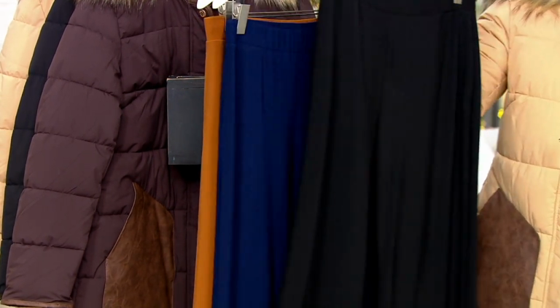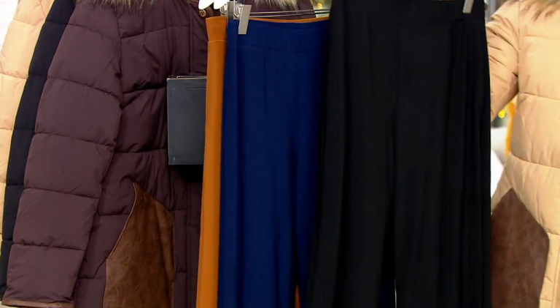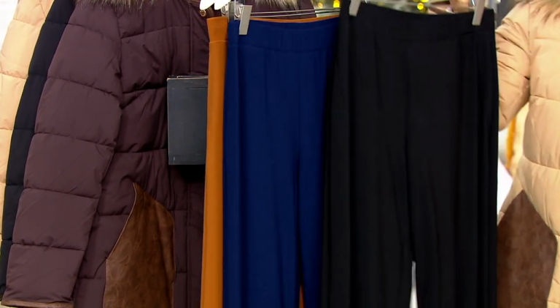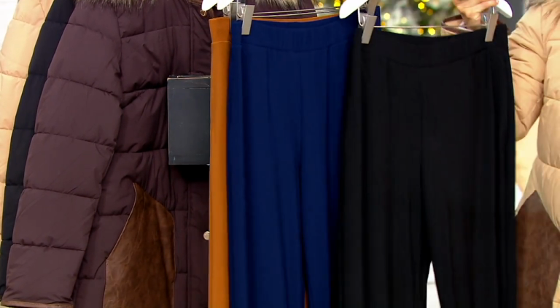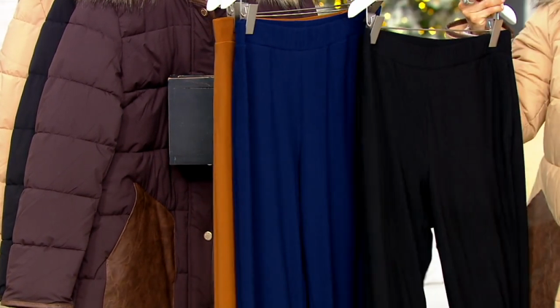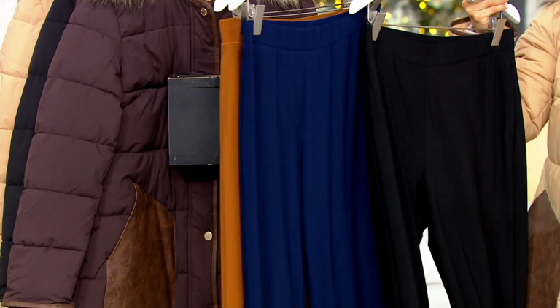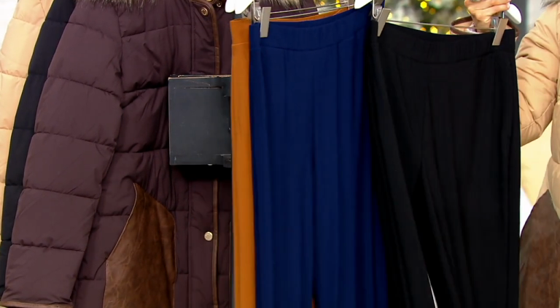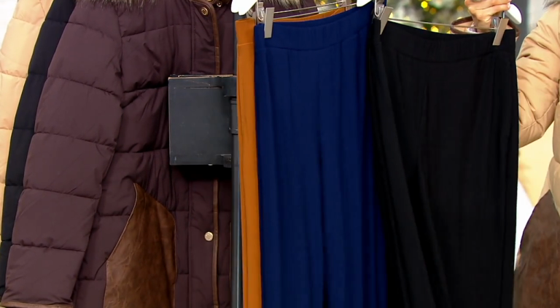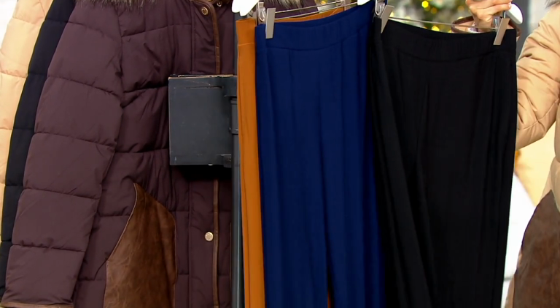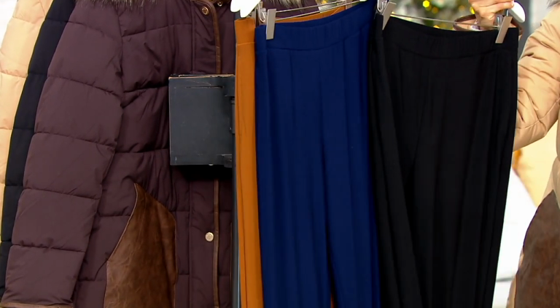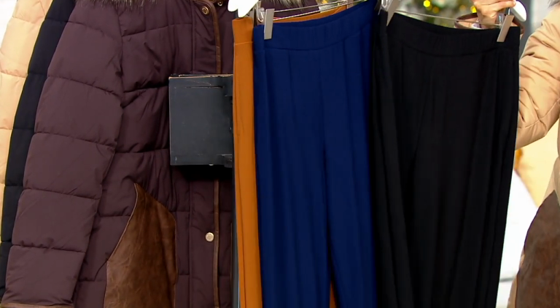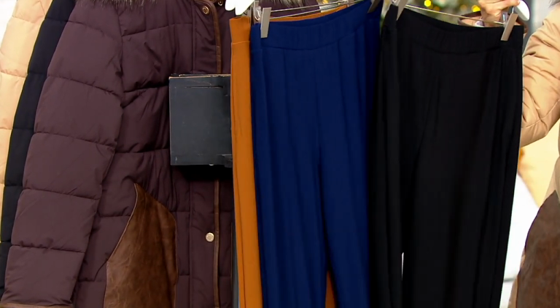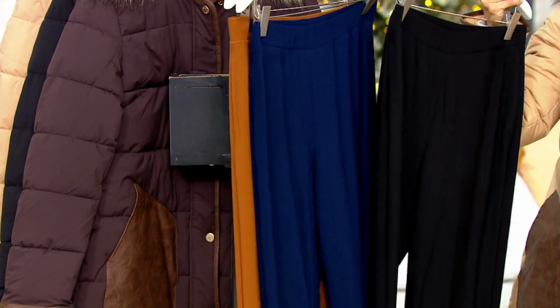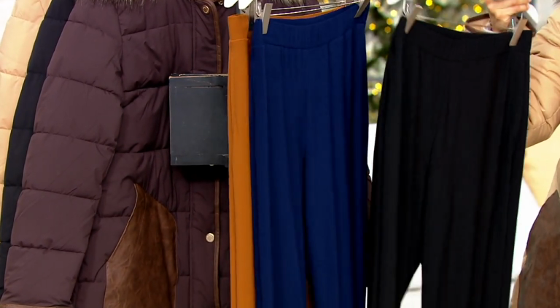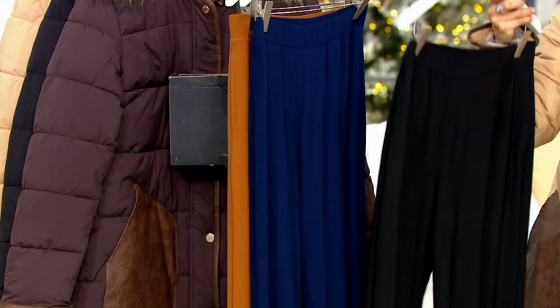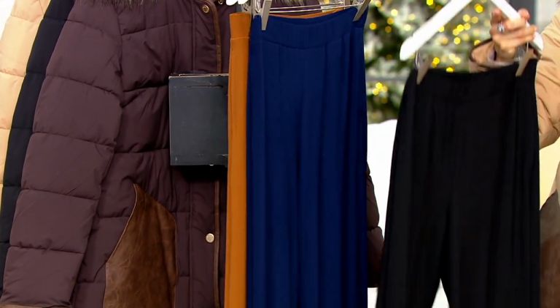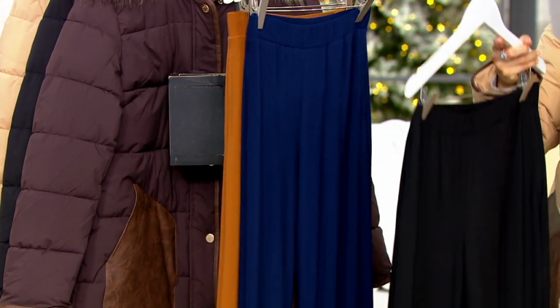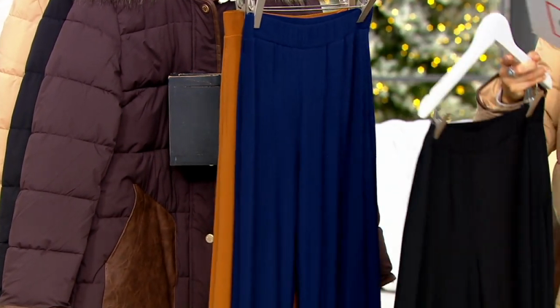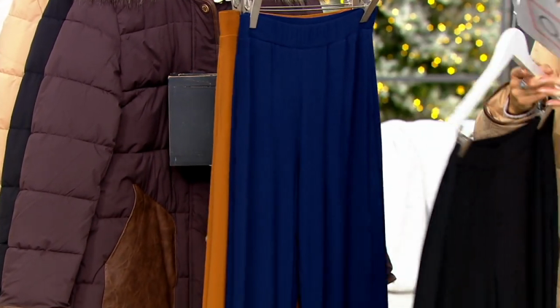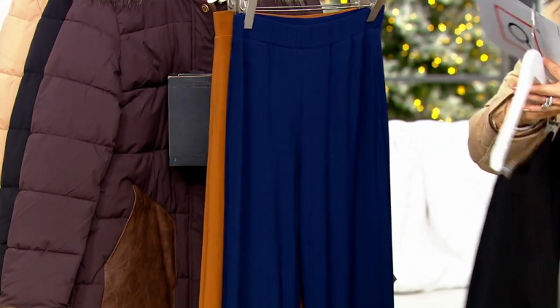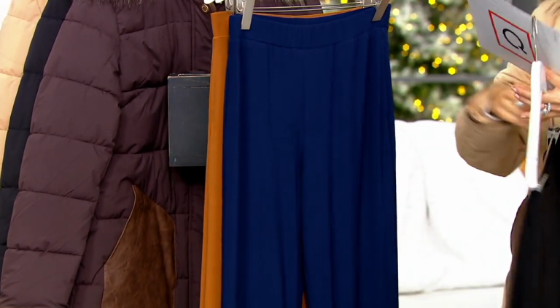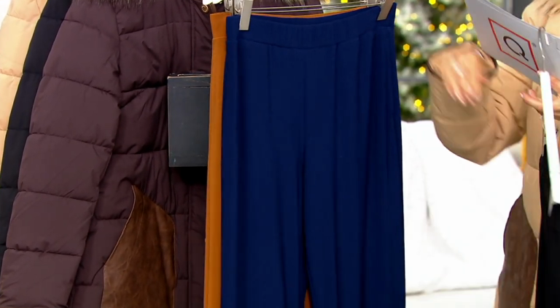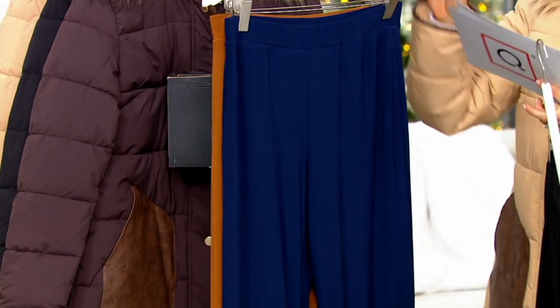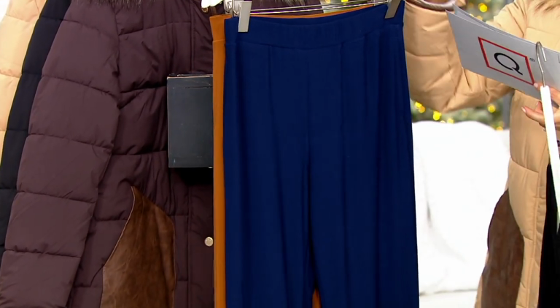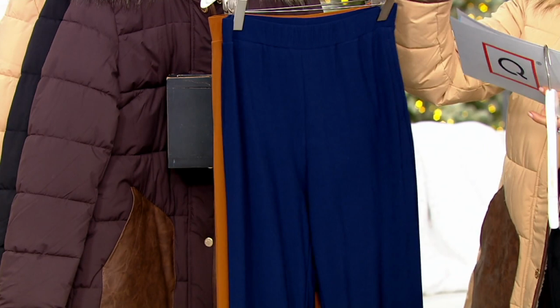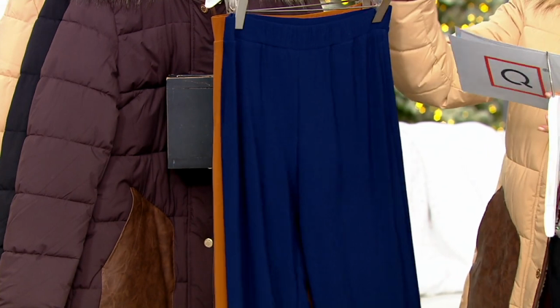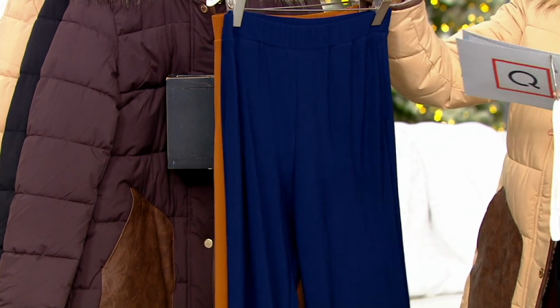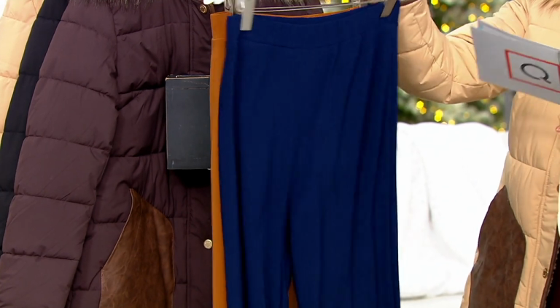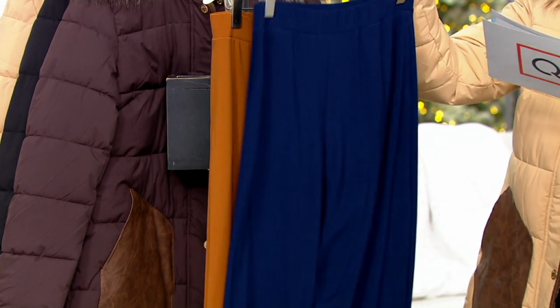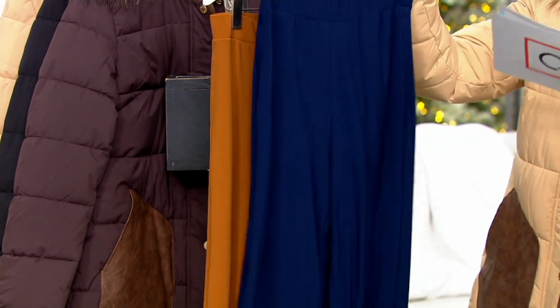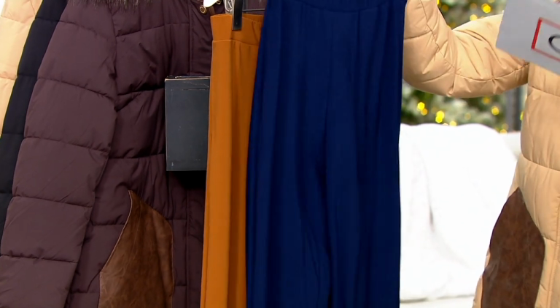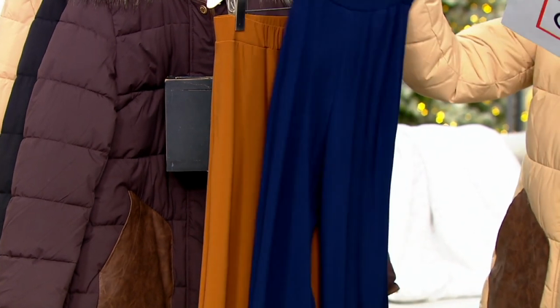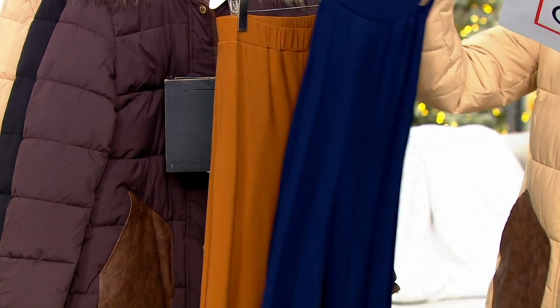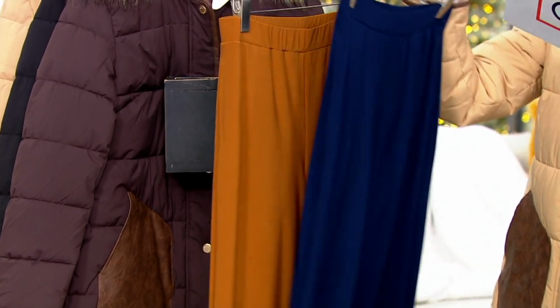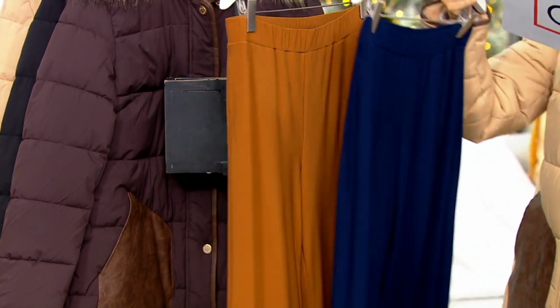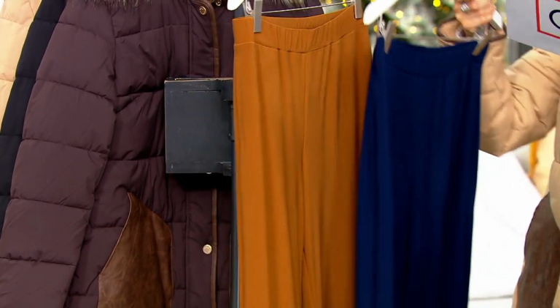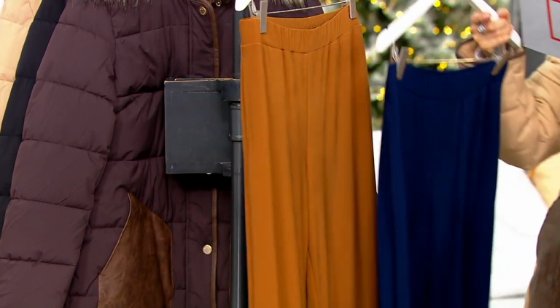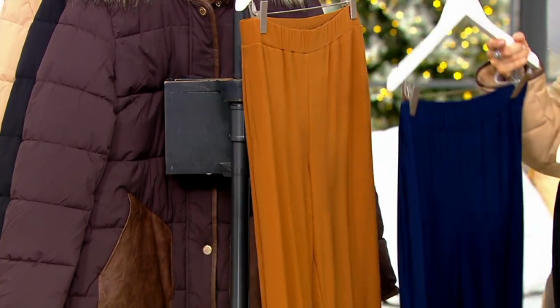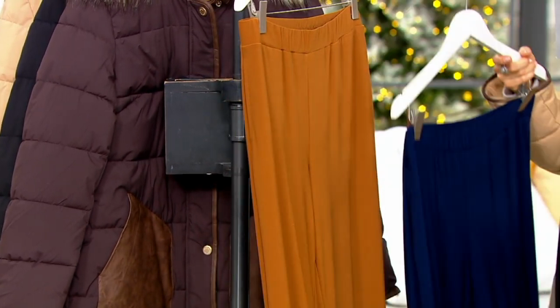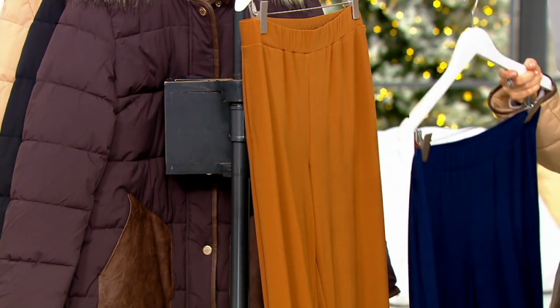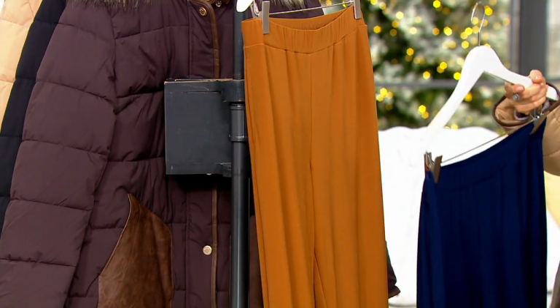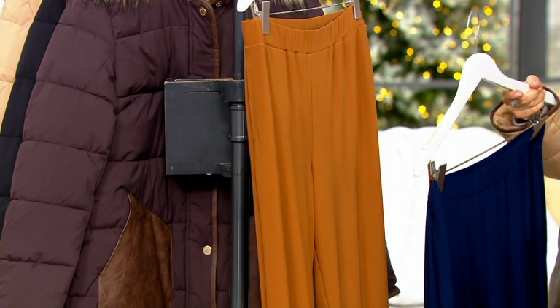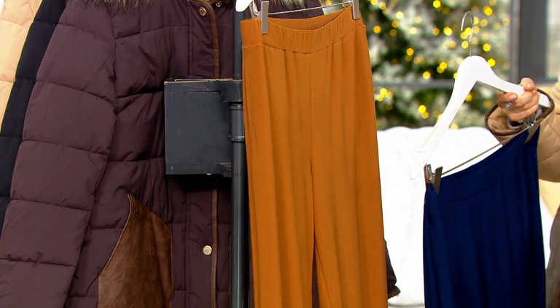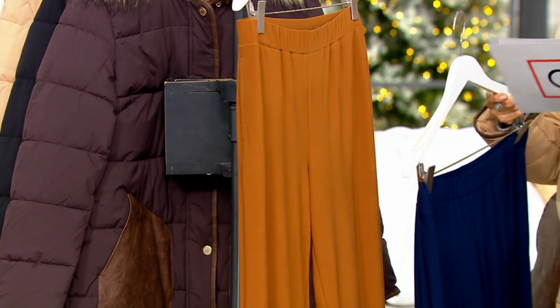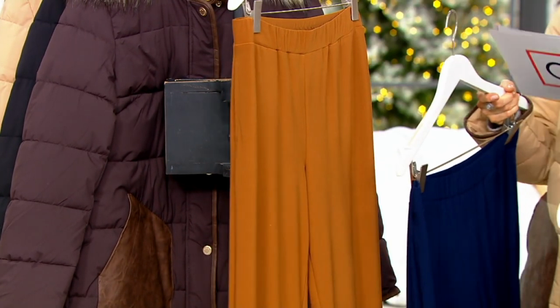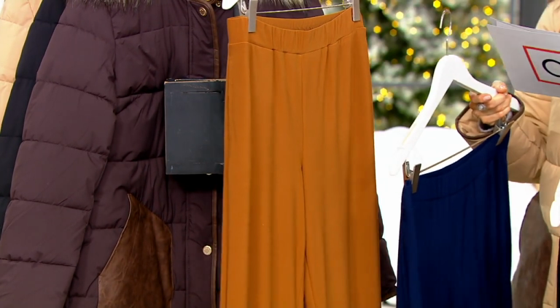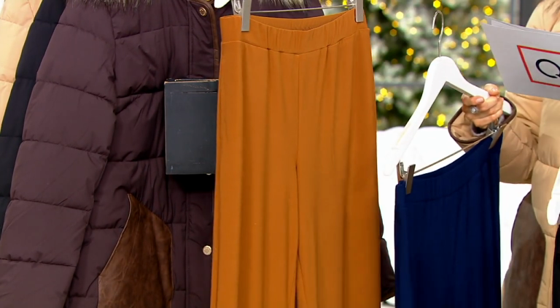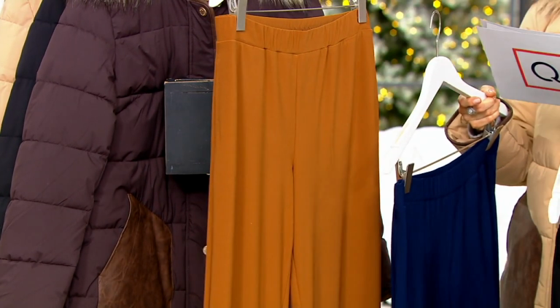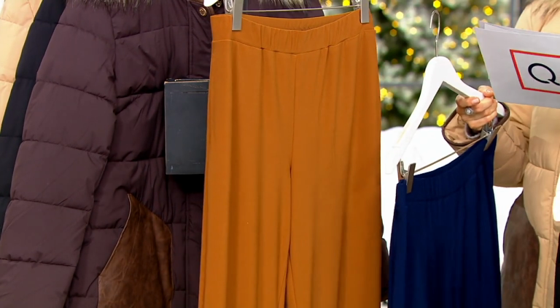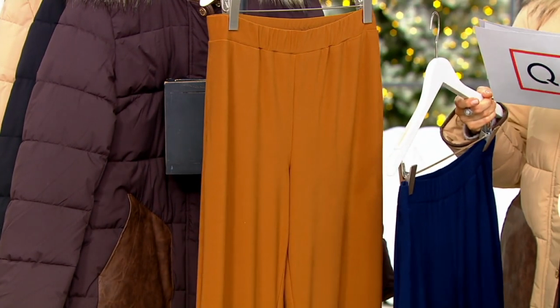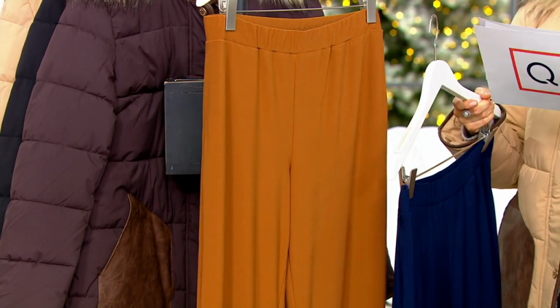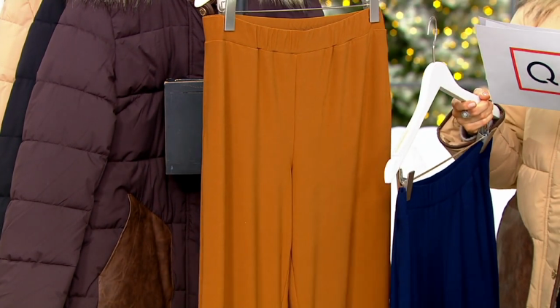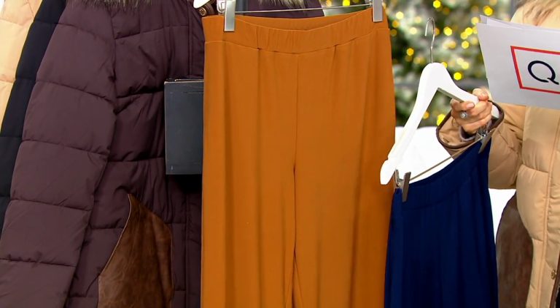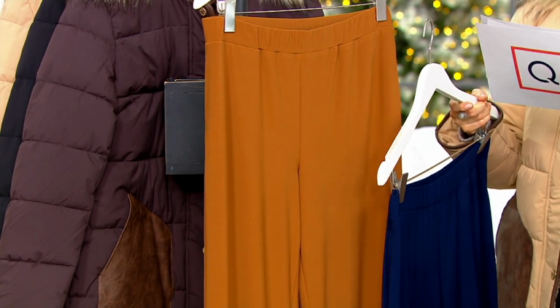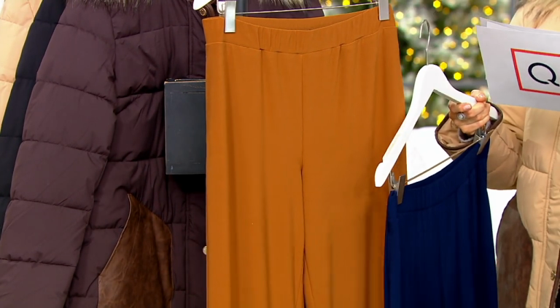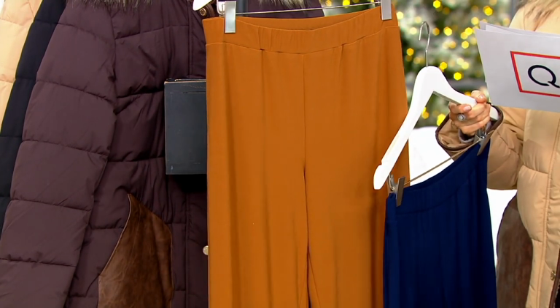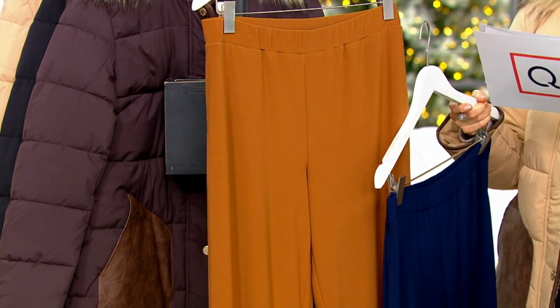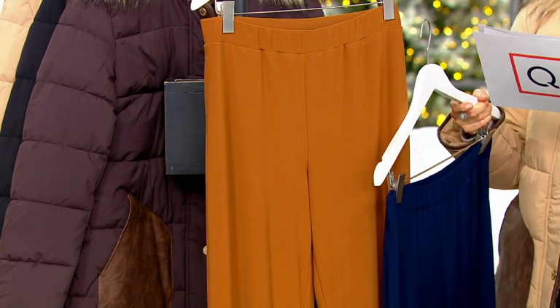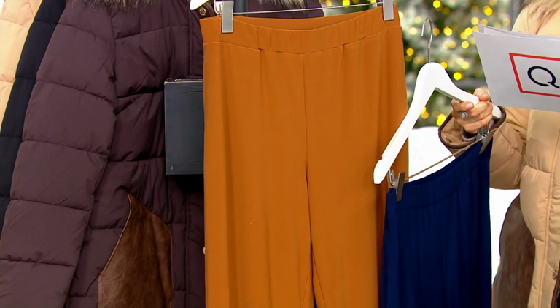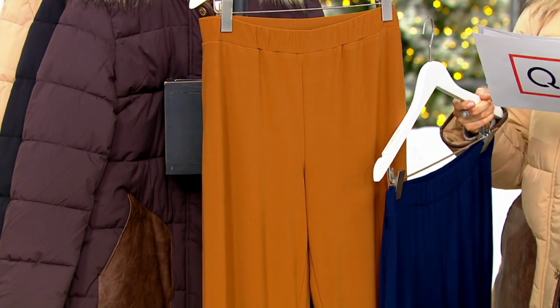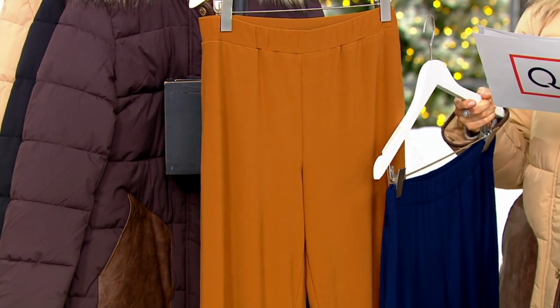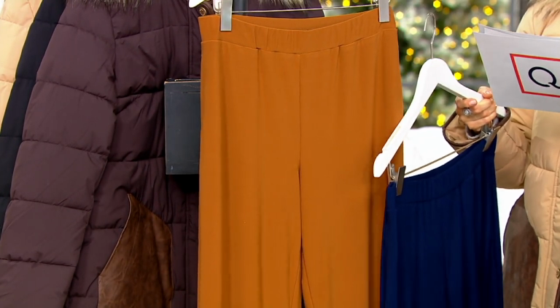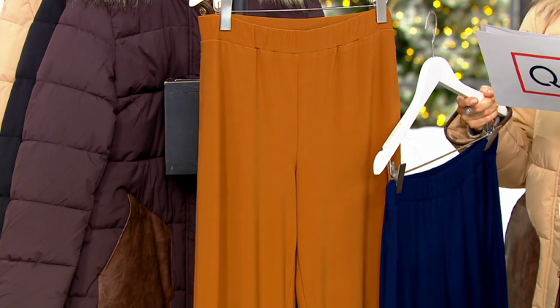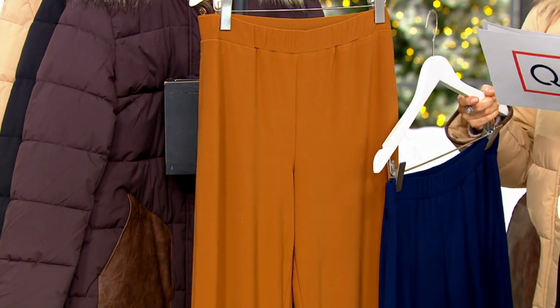Regular or petite inseams. Here's your blue, which has the name of navy. And then this one is what we are calling toasted almond.